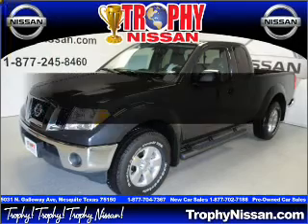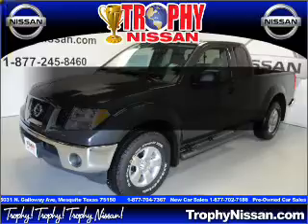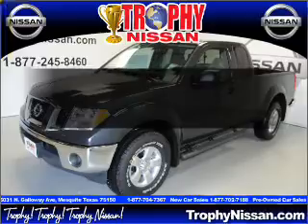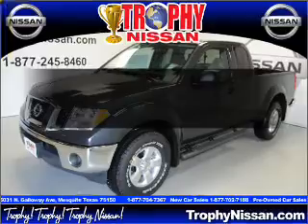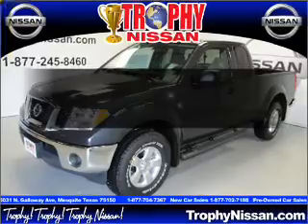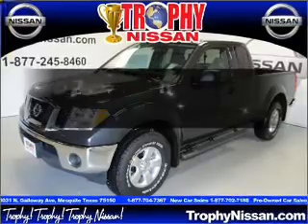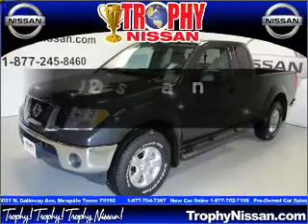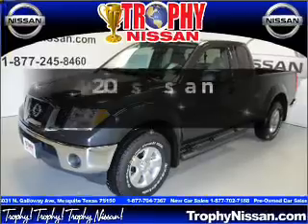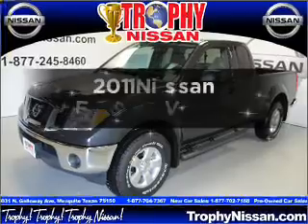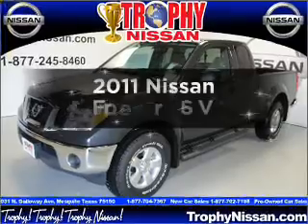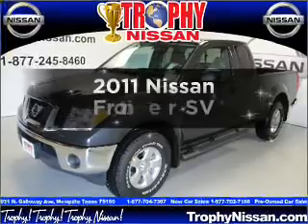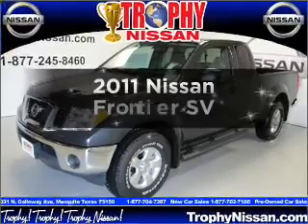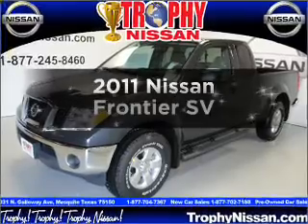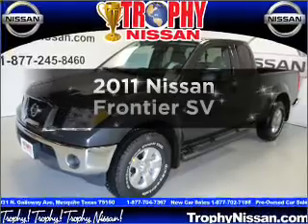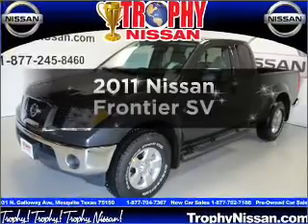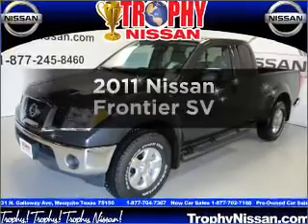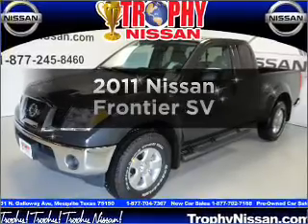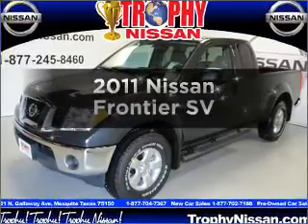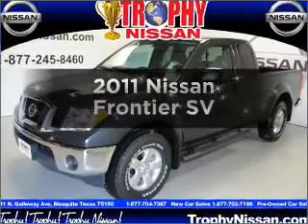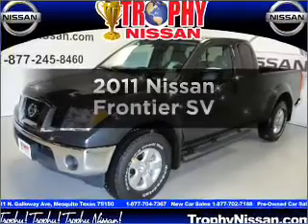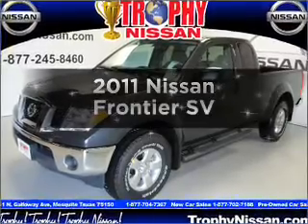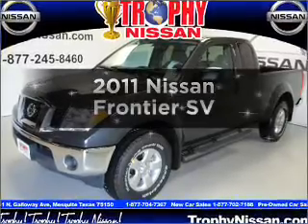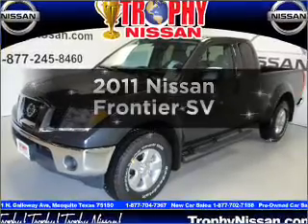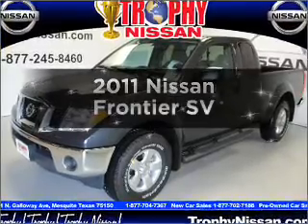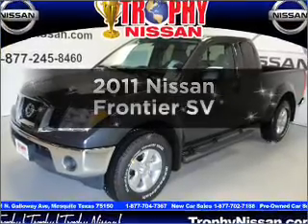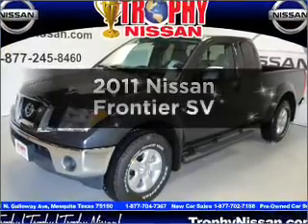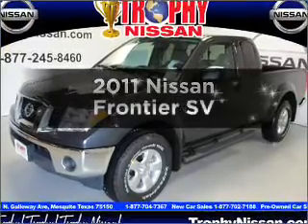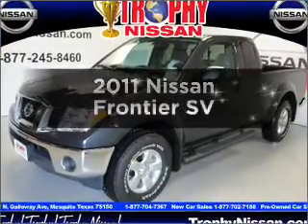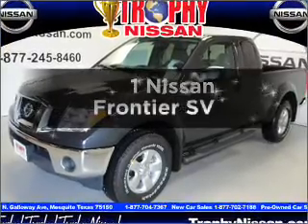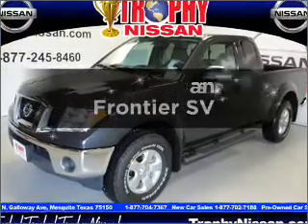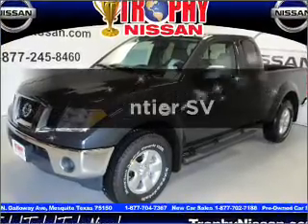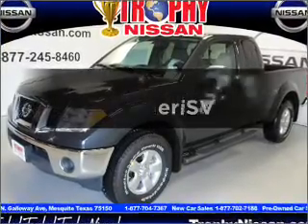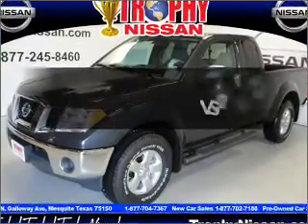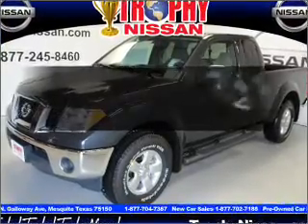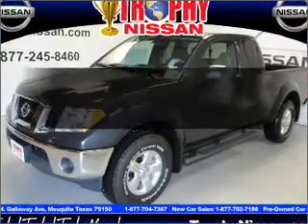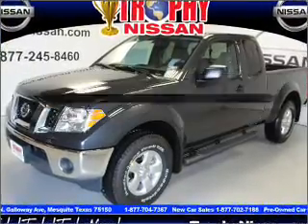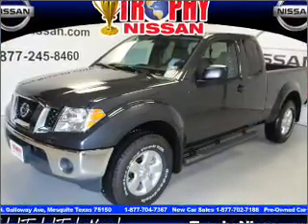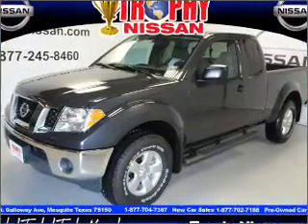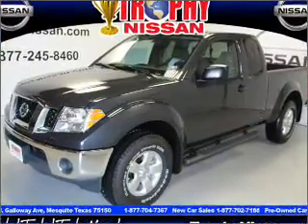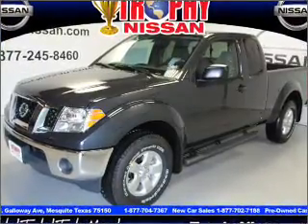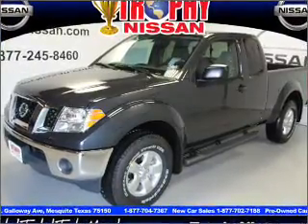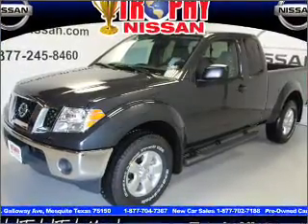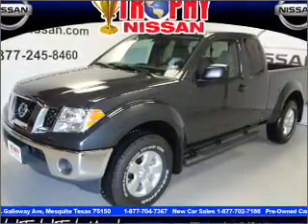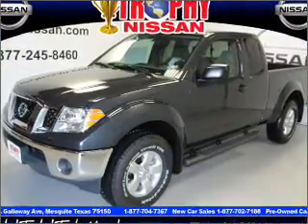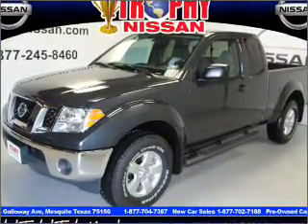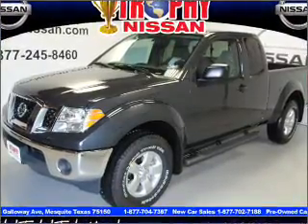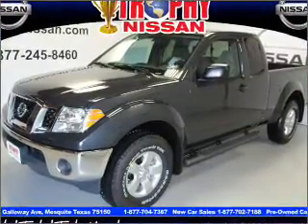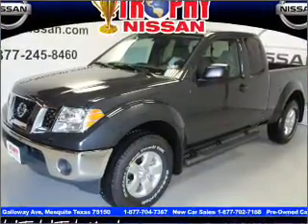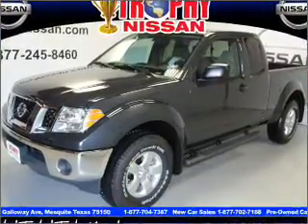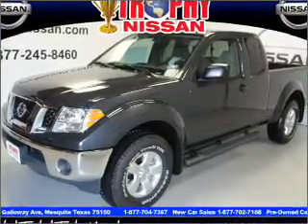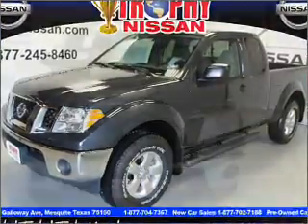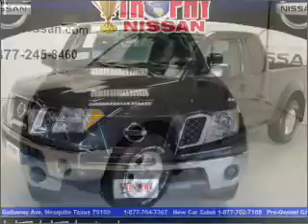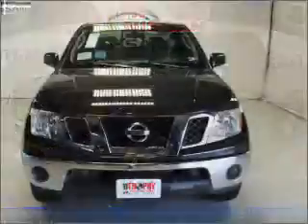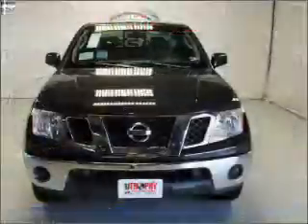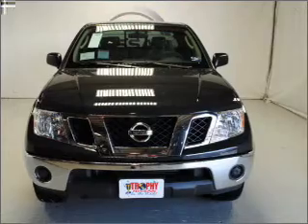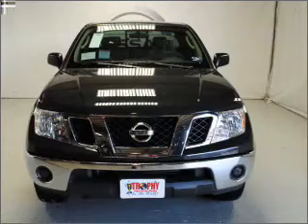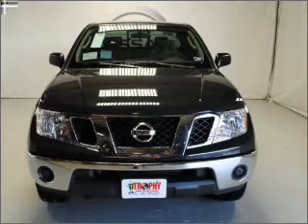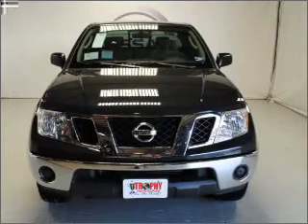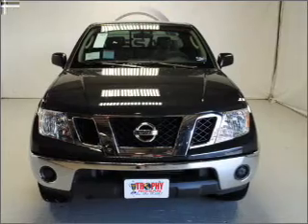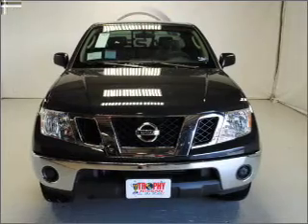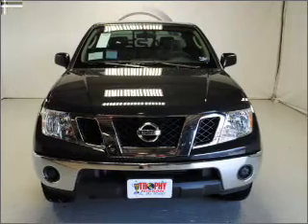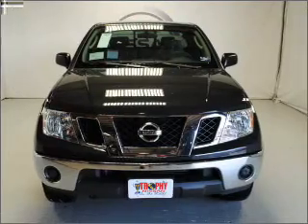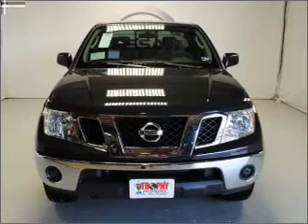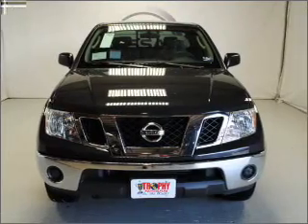Presenting the 2011 Nissan Frontier. If you're looking for a first-rate auto, this one could be yours today.